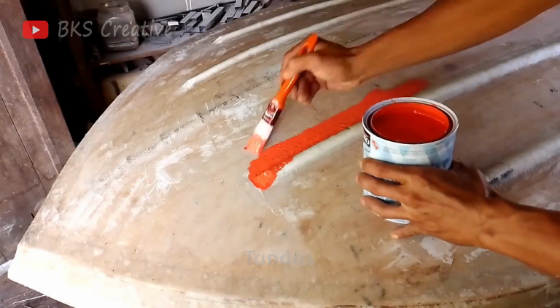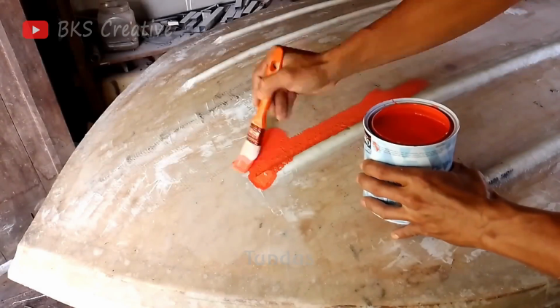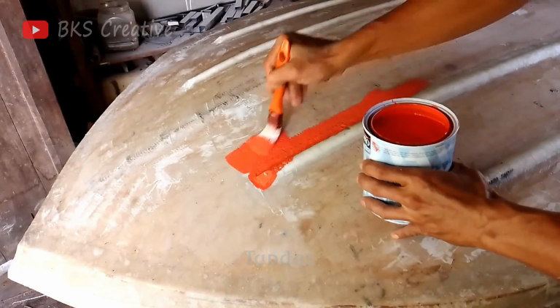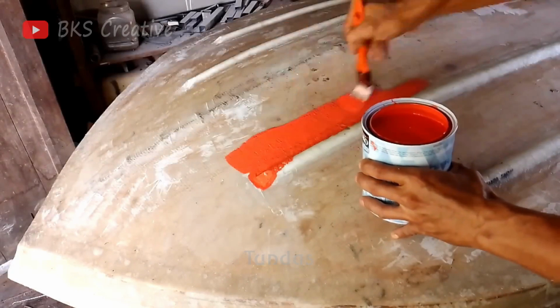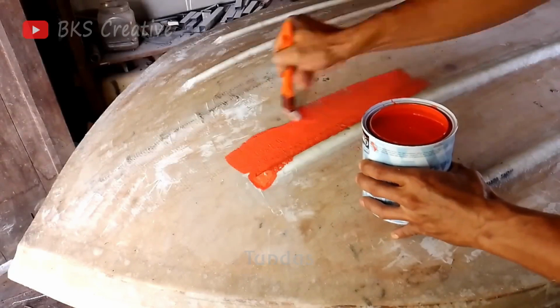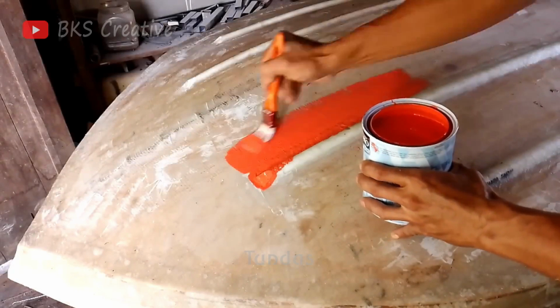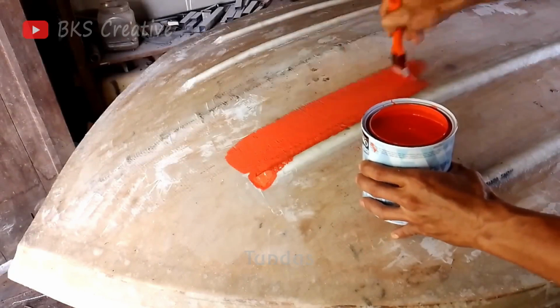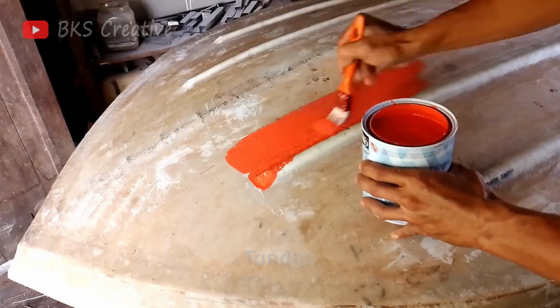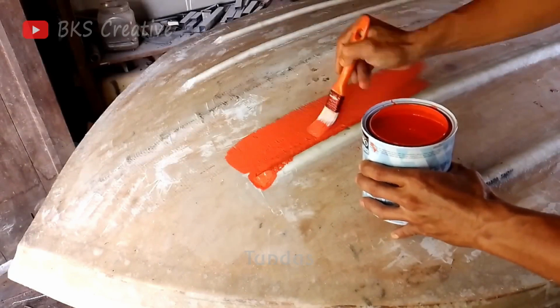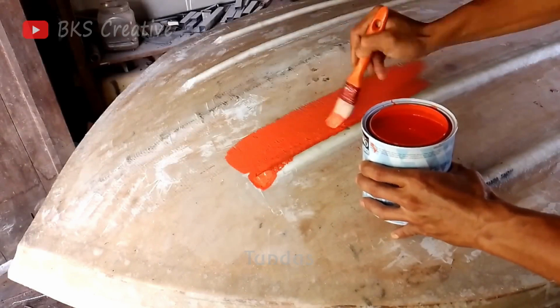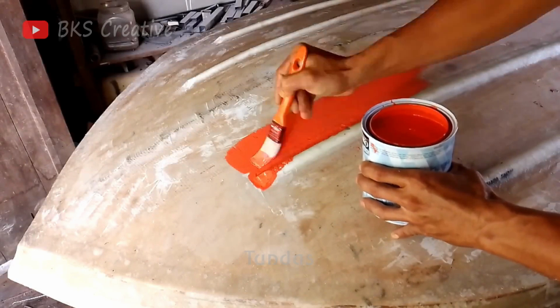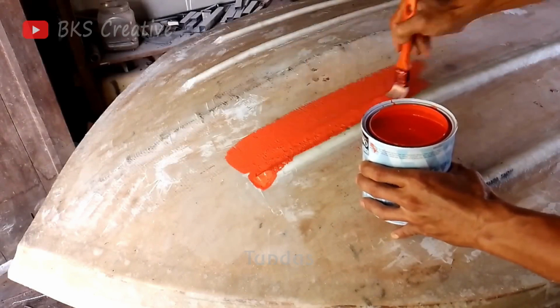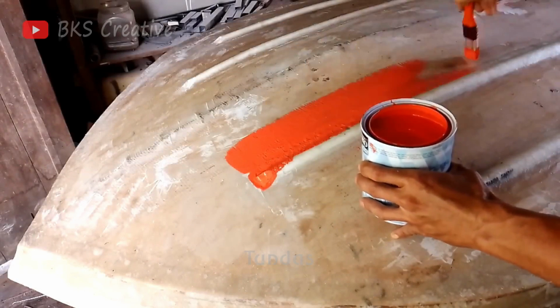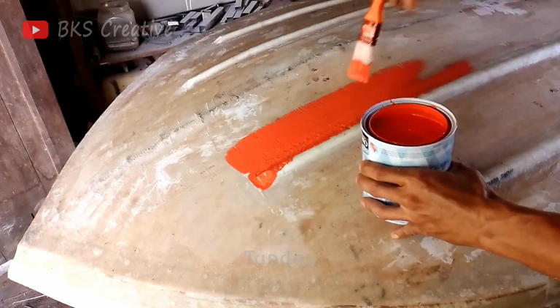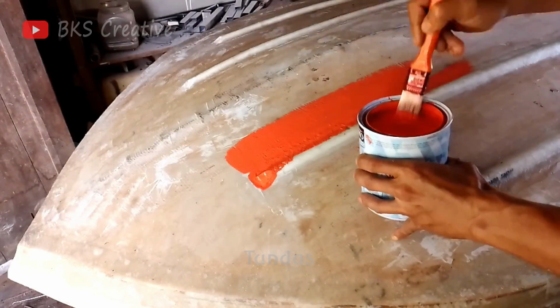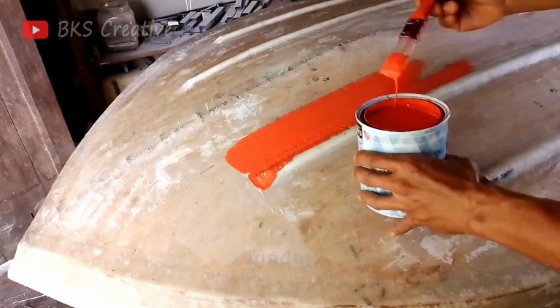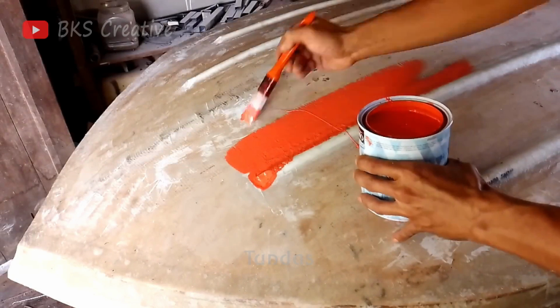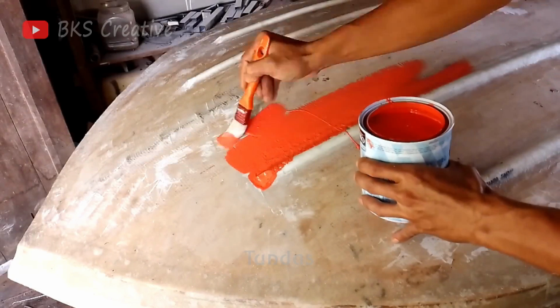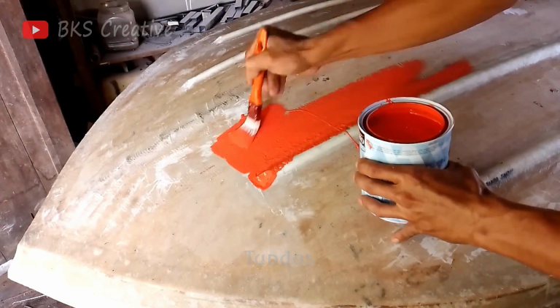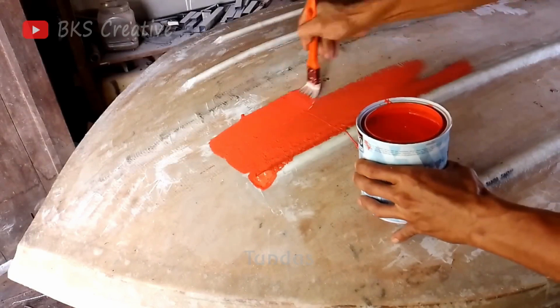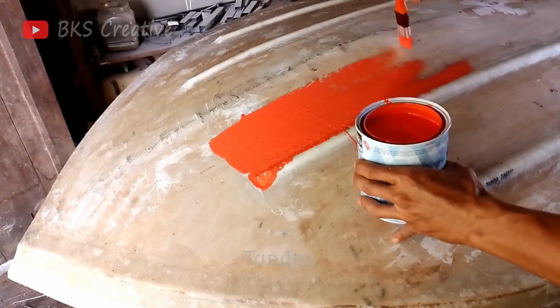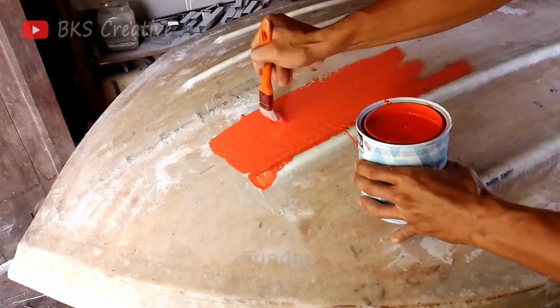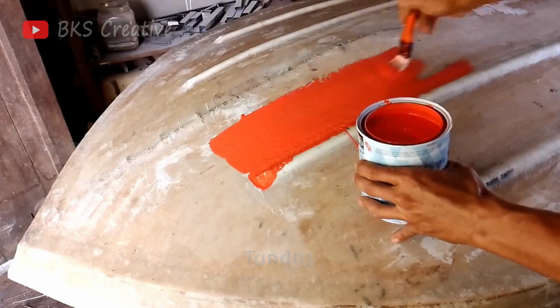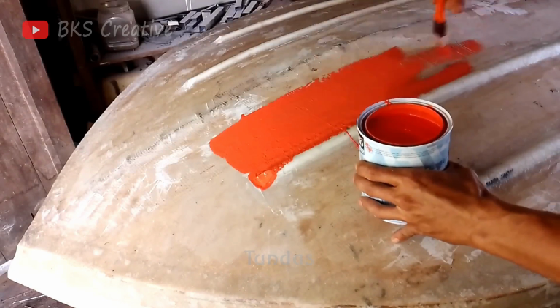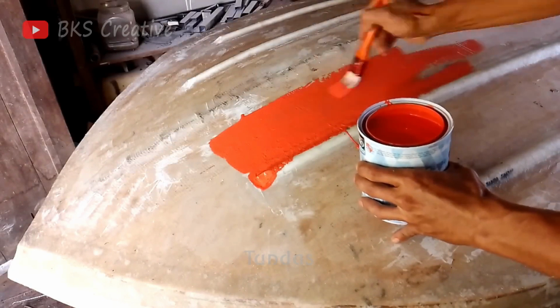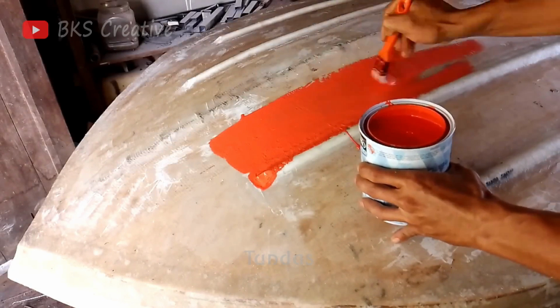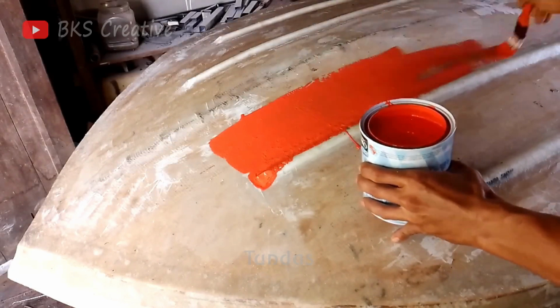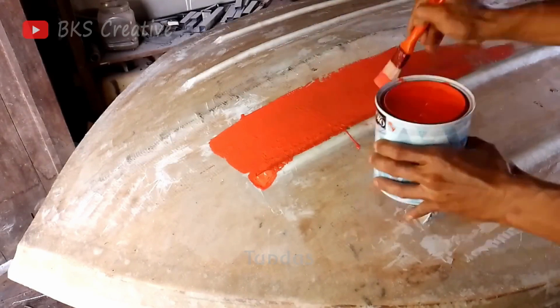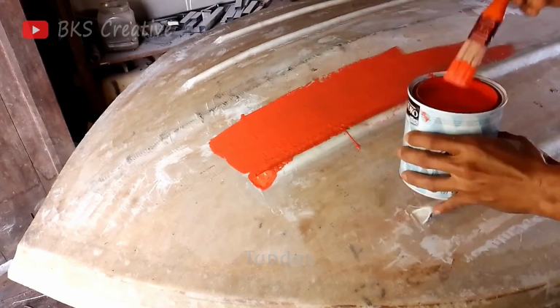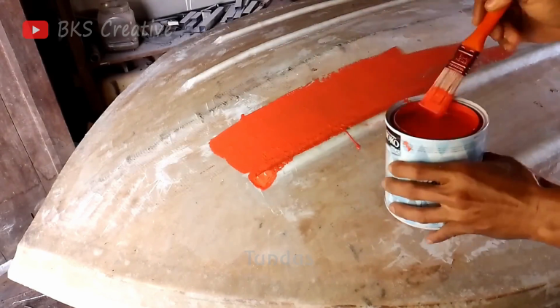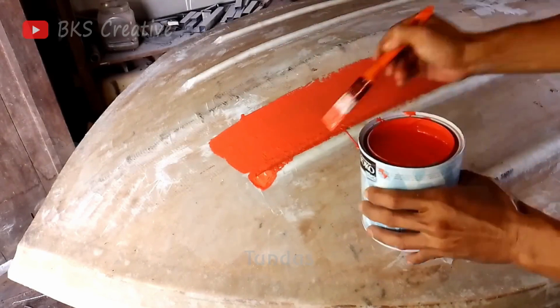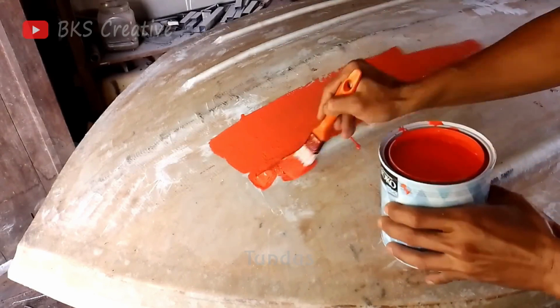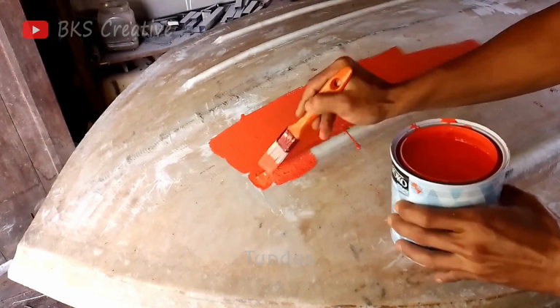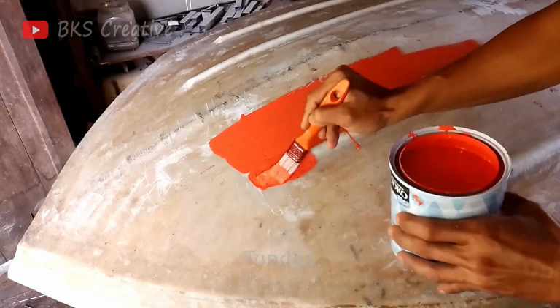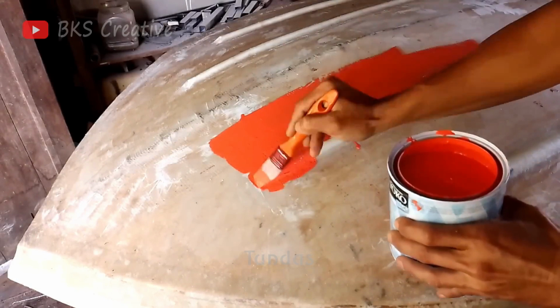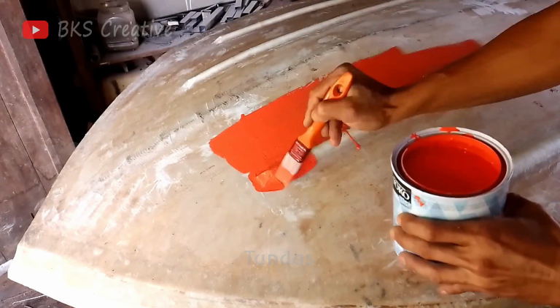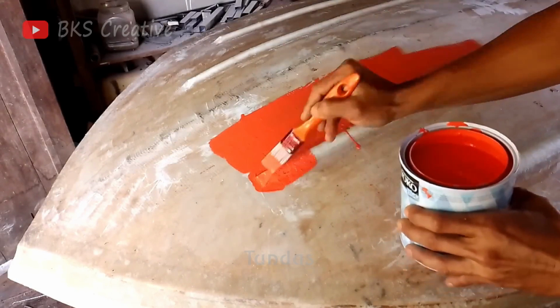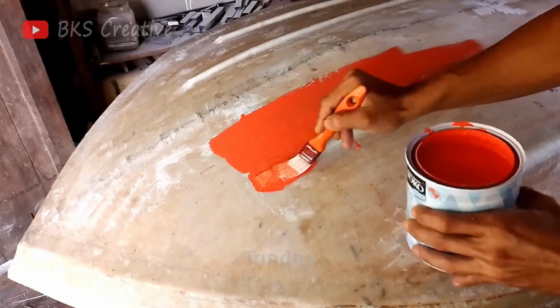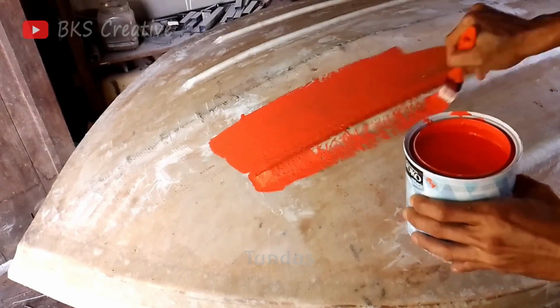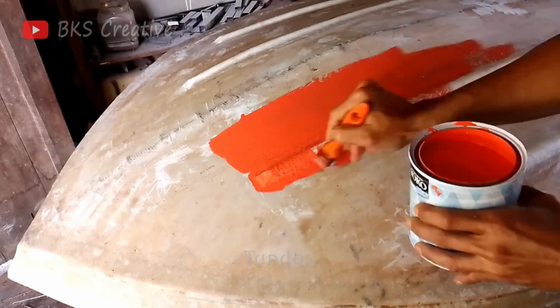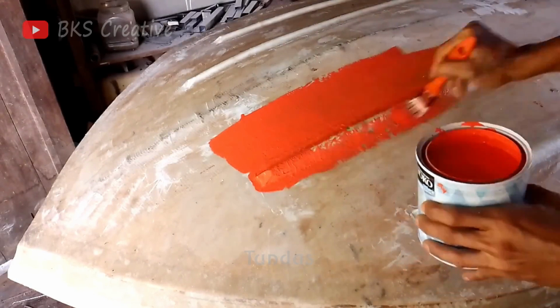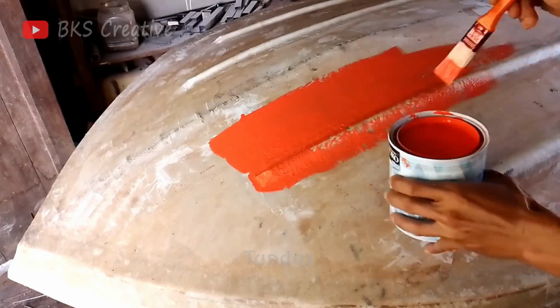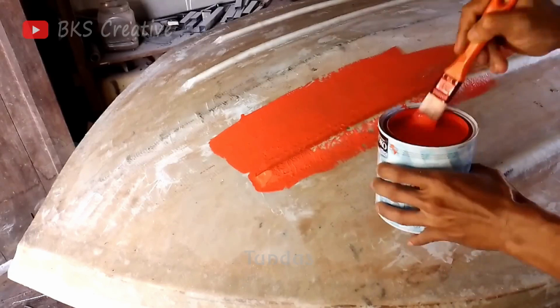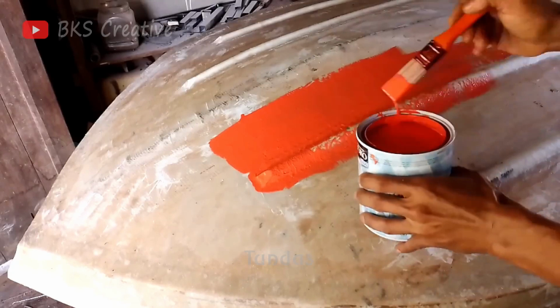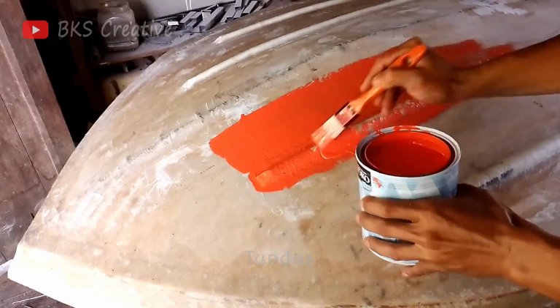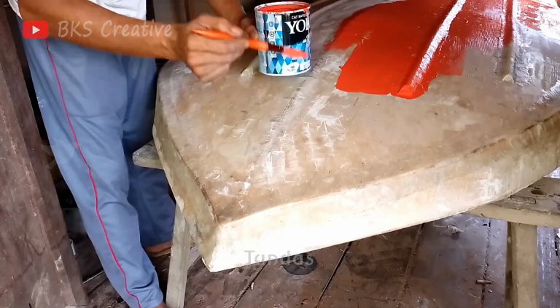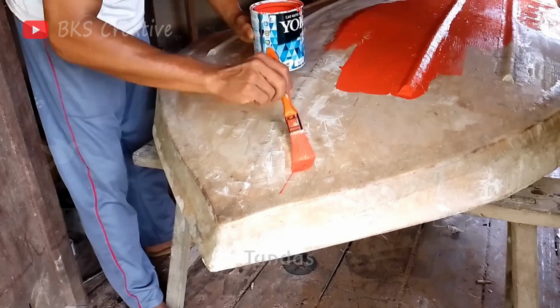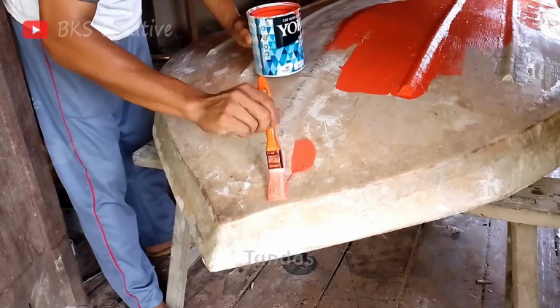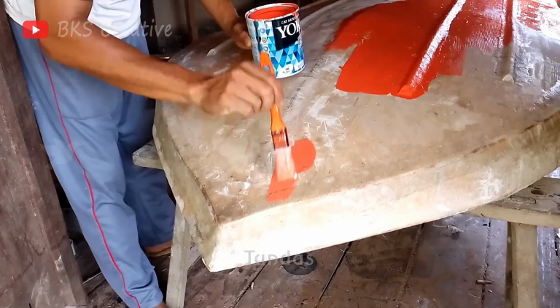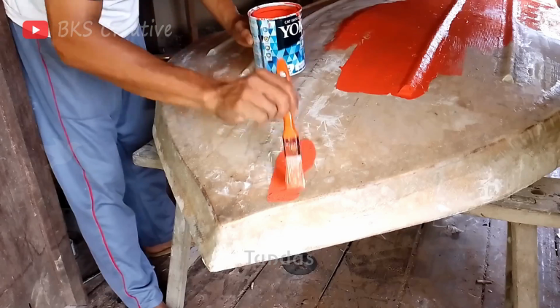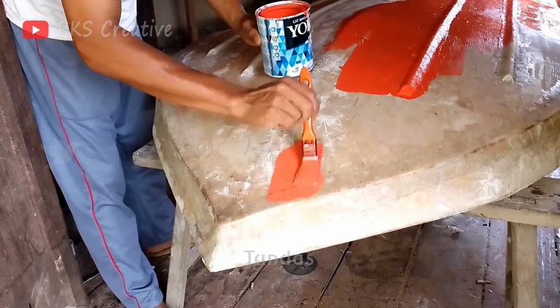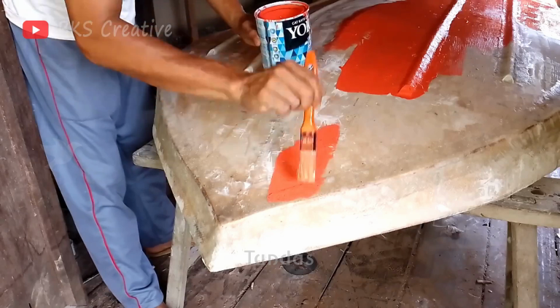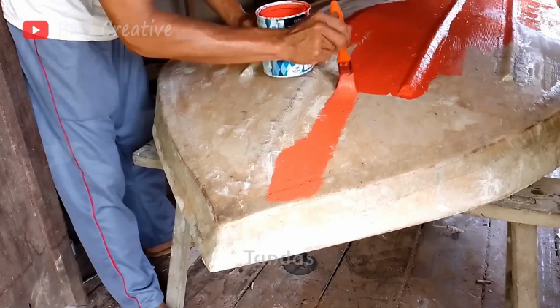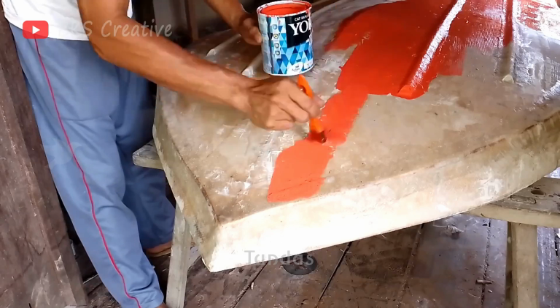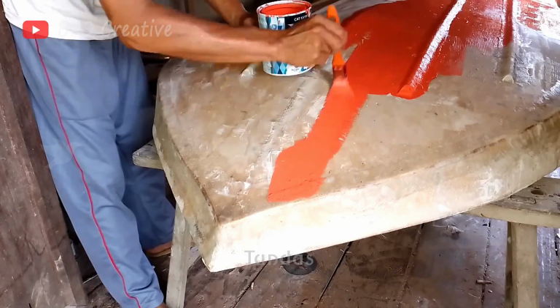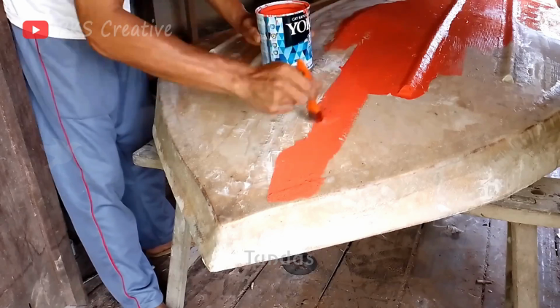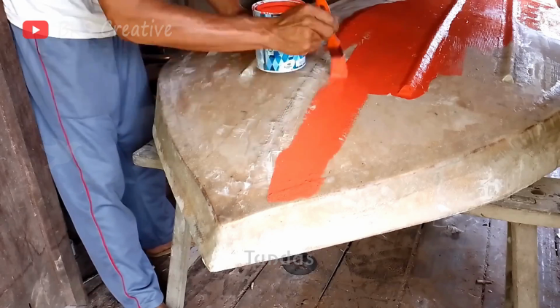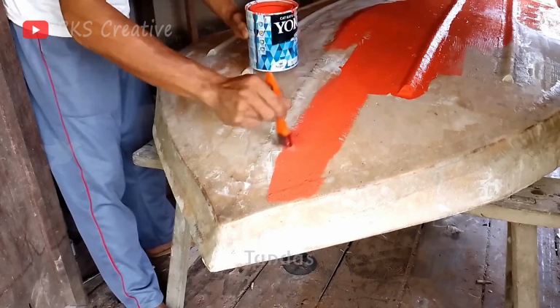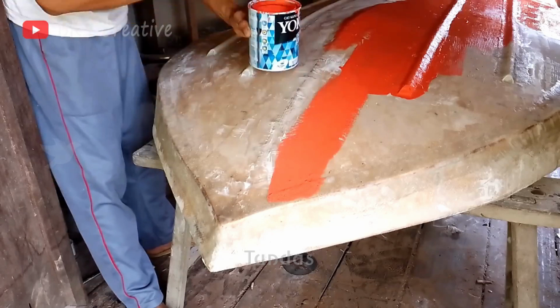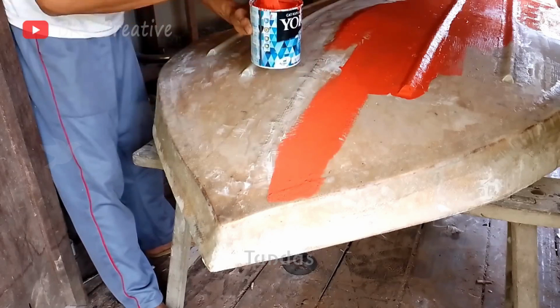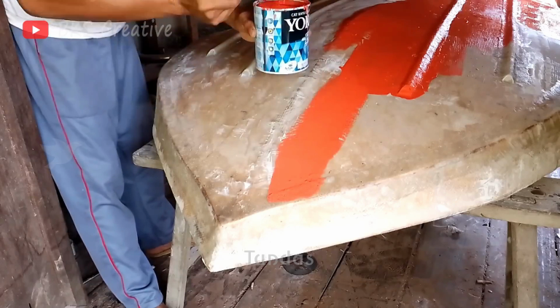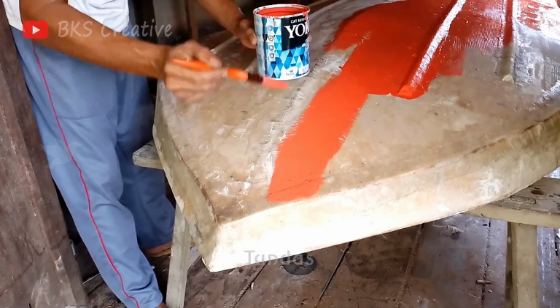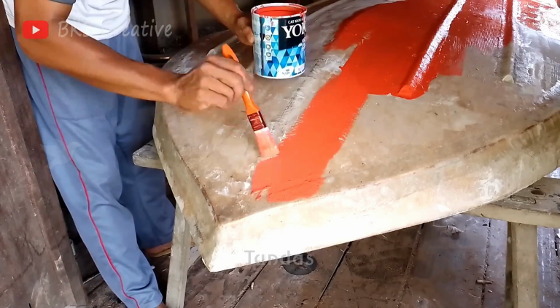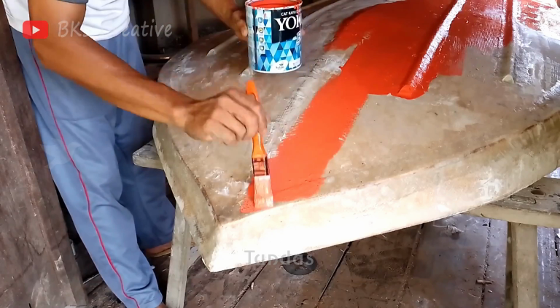We have now reached the final stage of constructing the boat hull: painting it to give it a beautiful appearance.